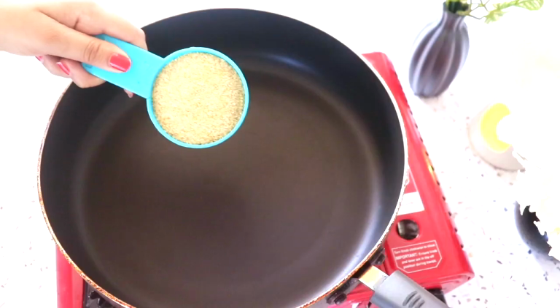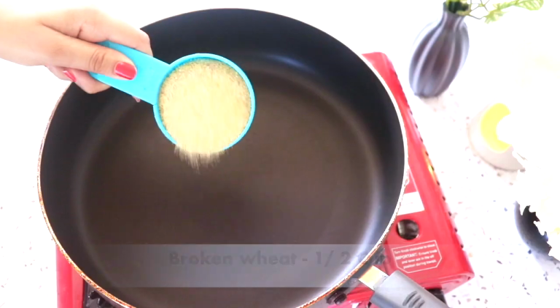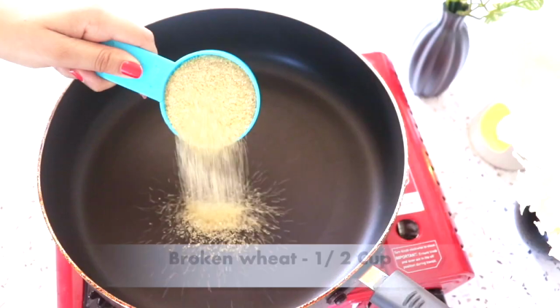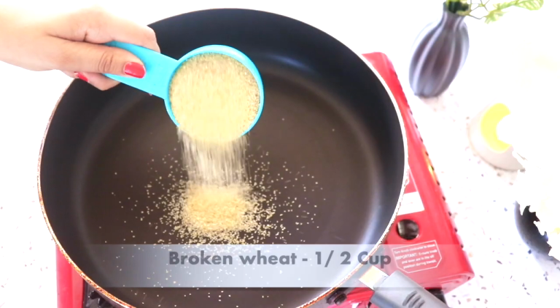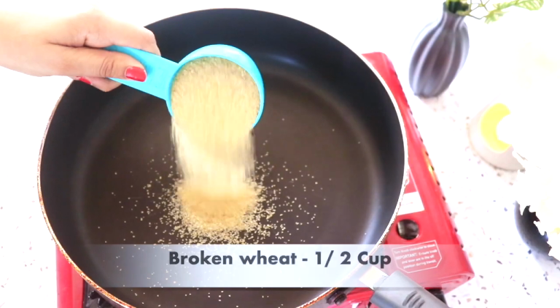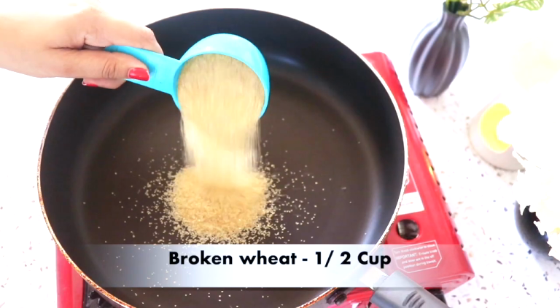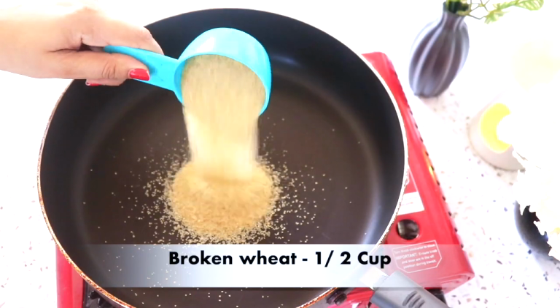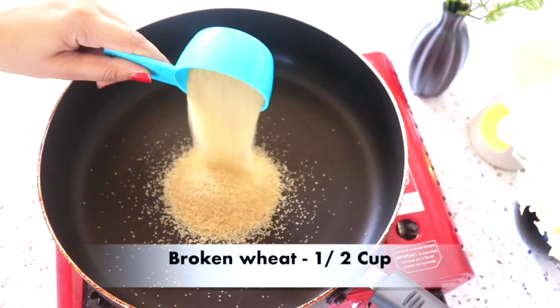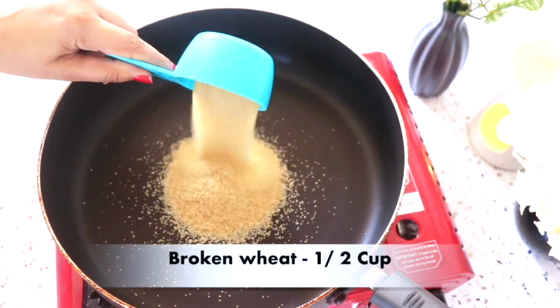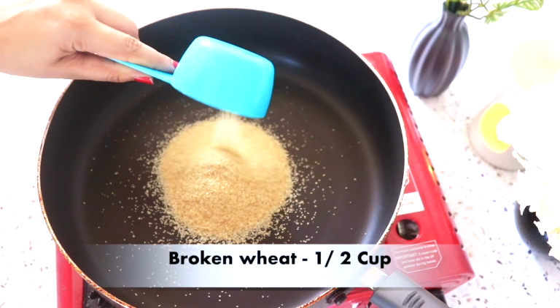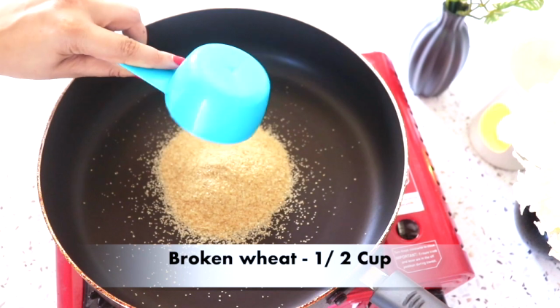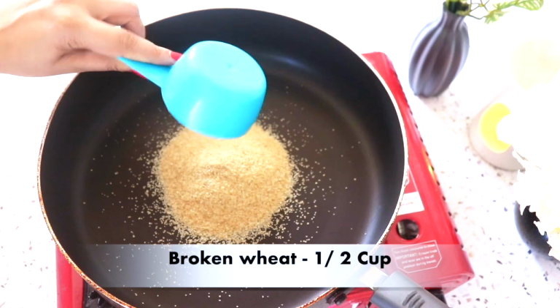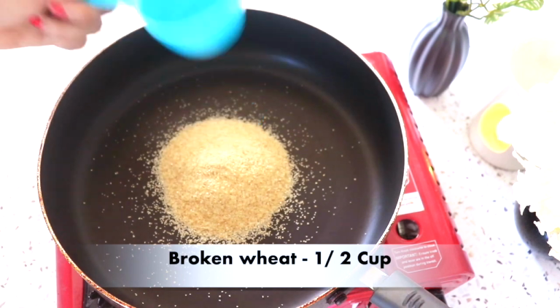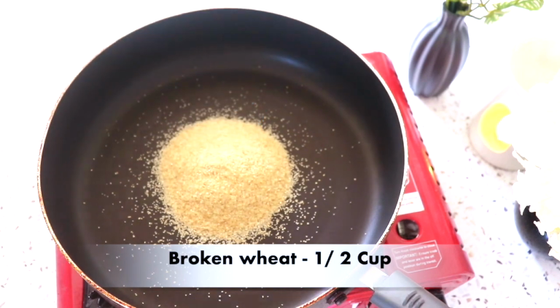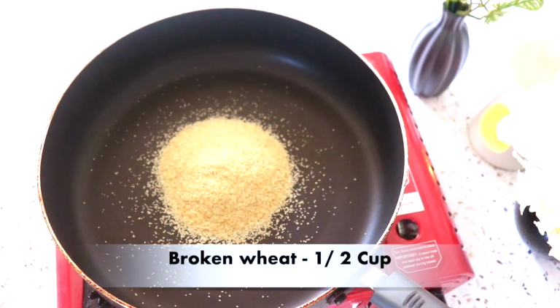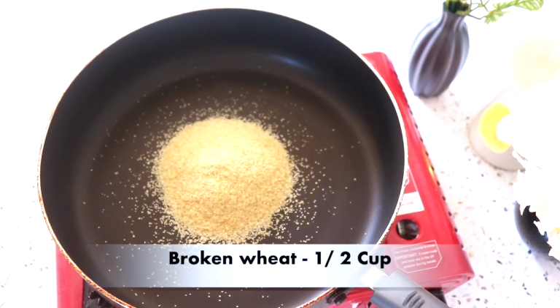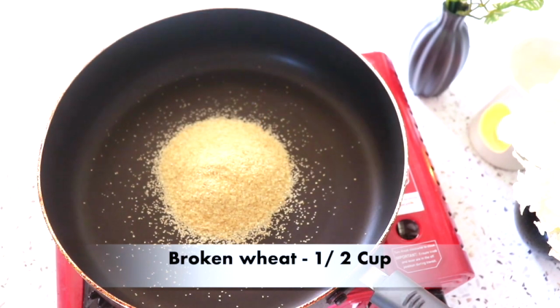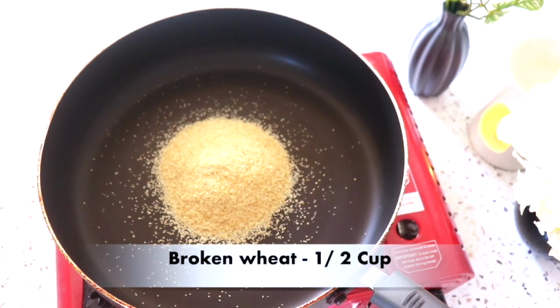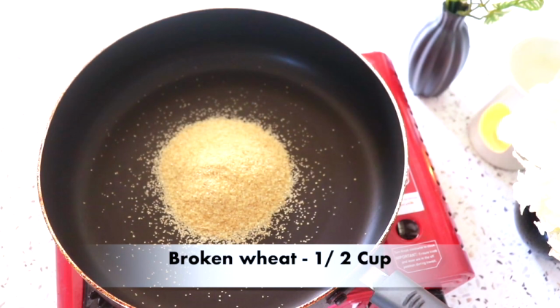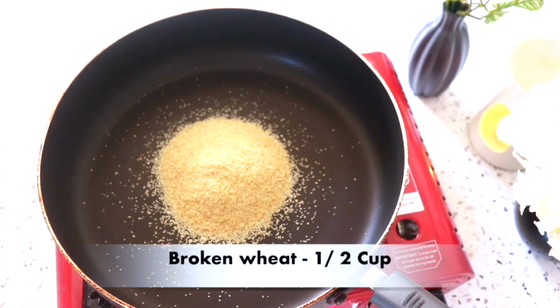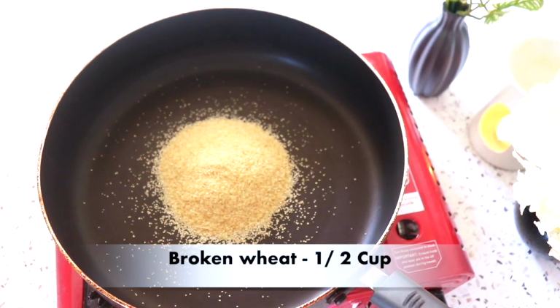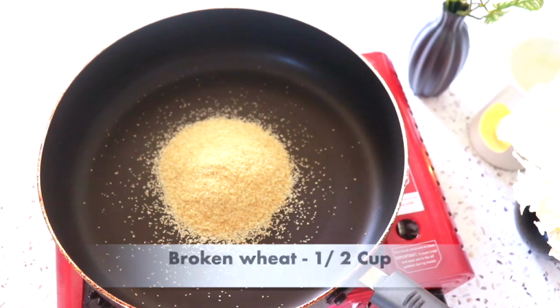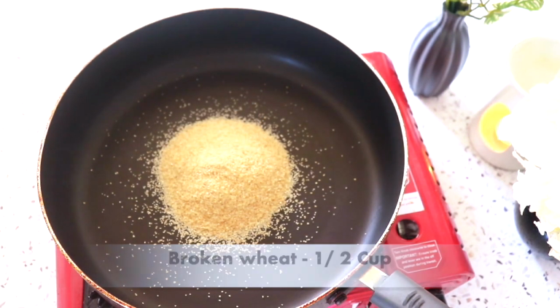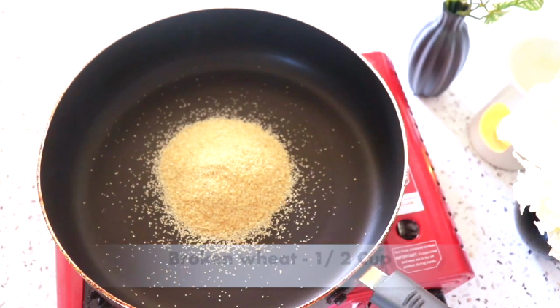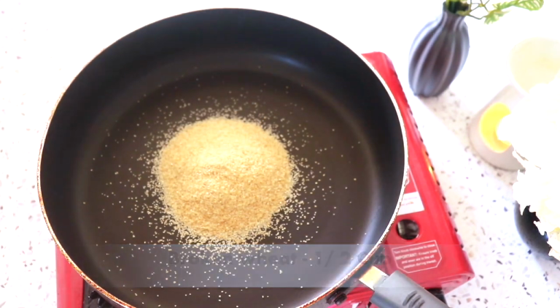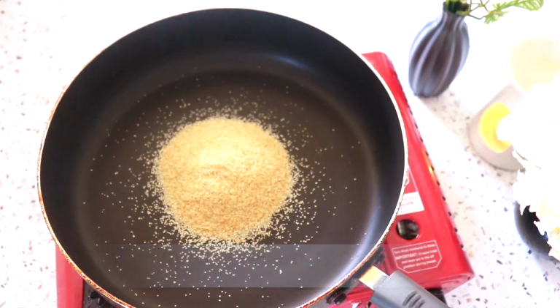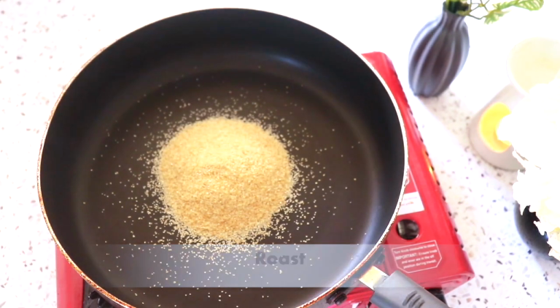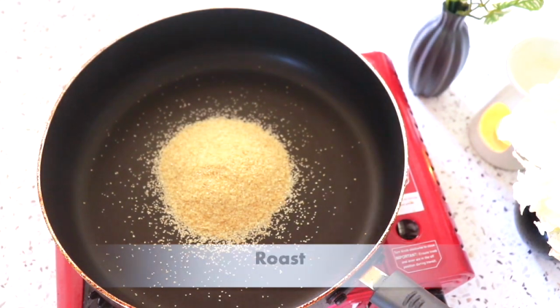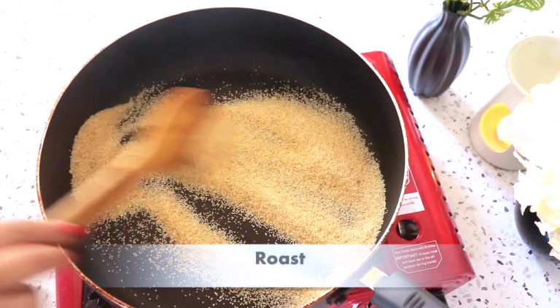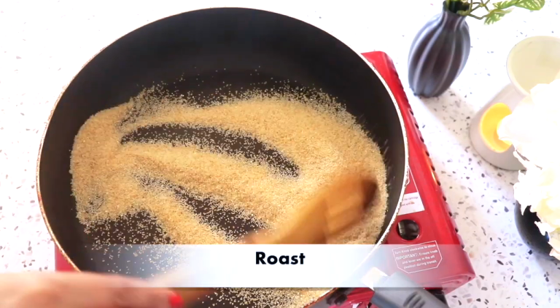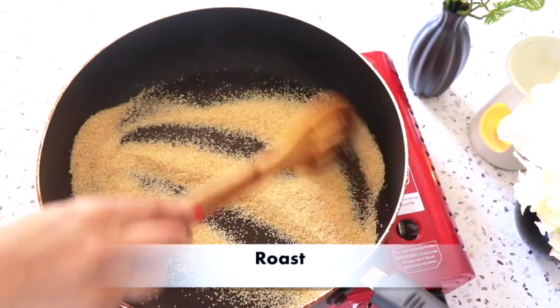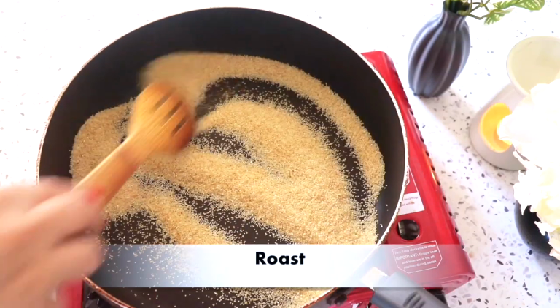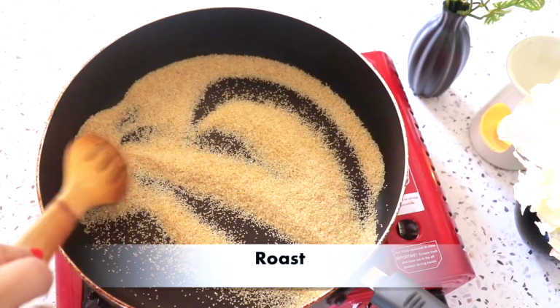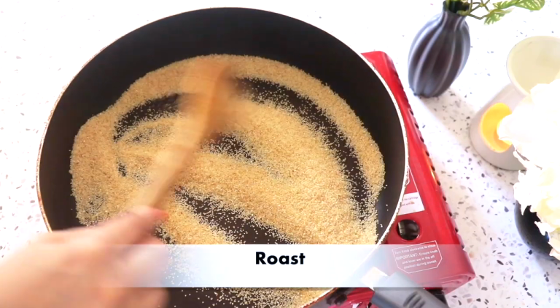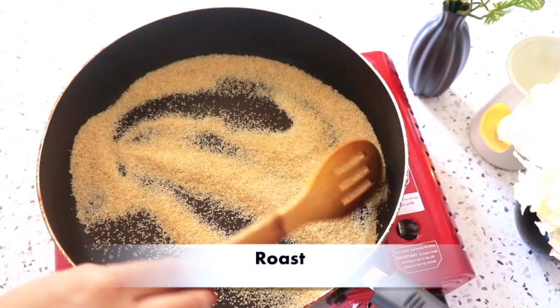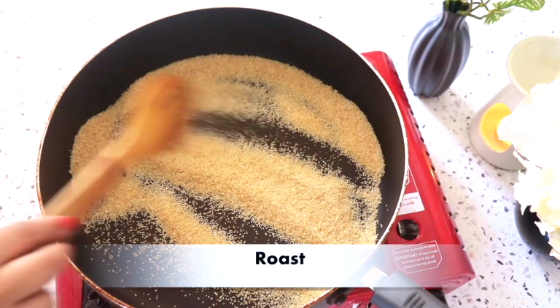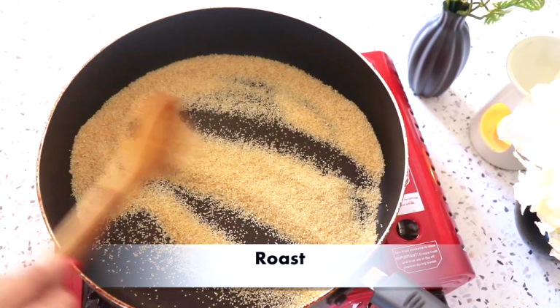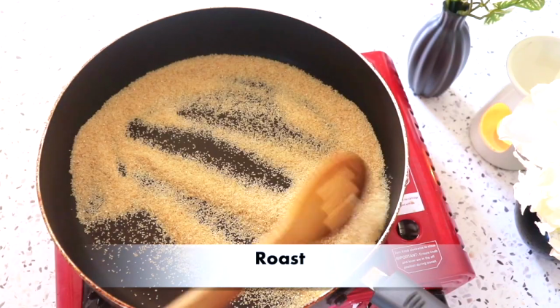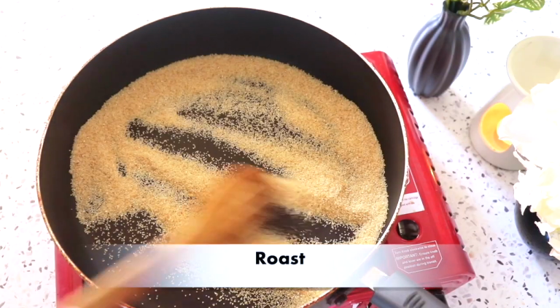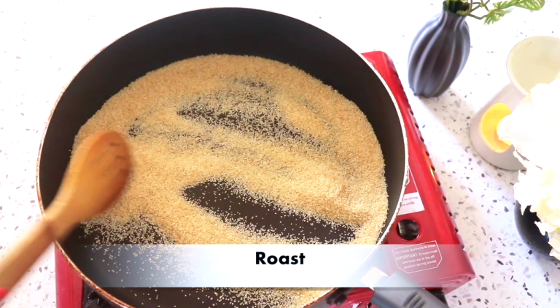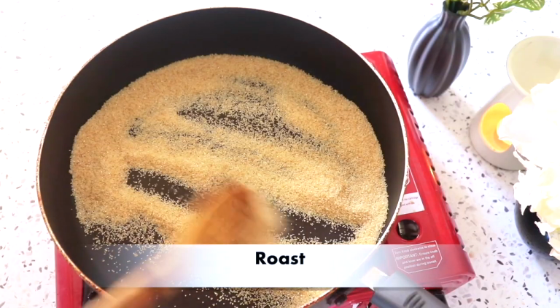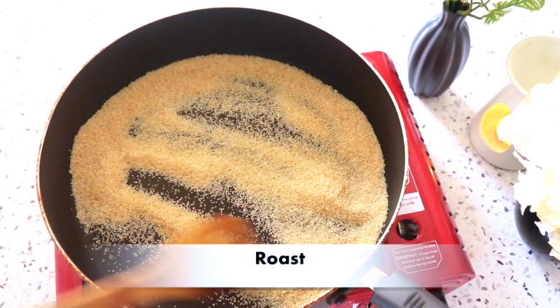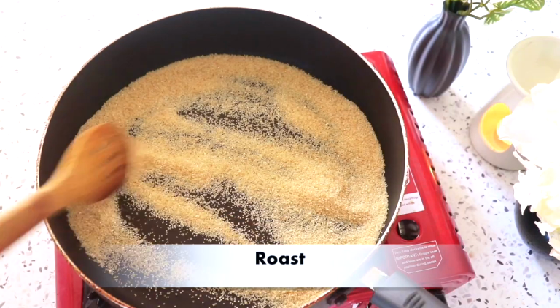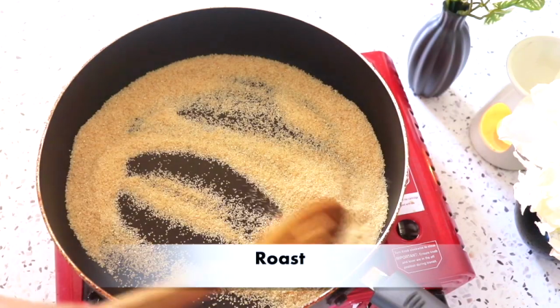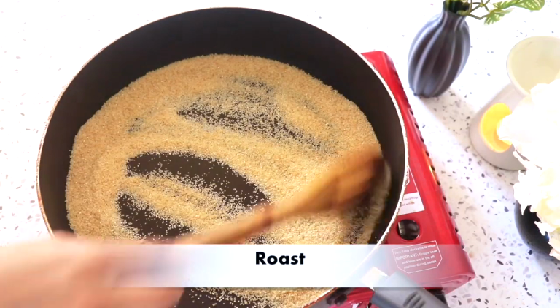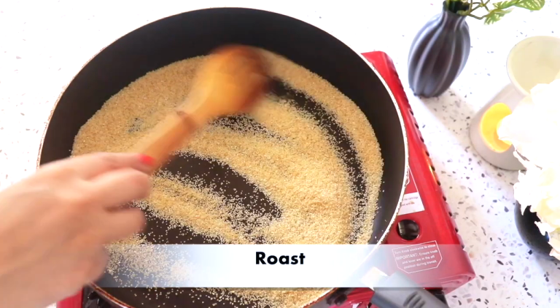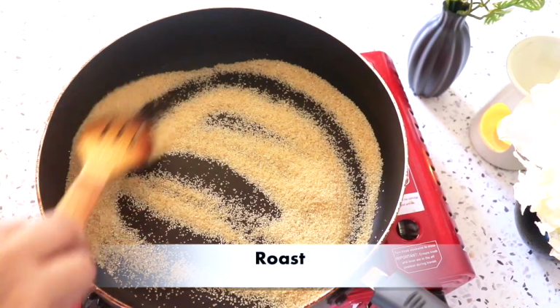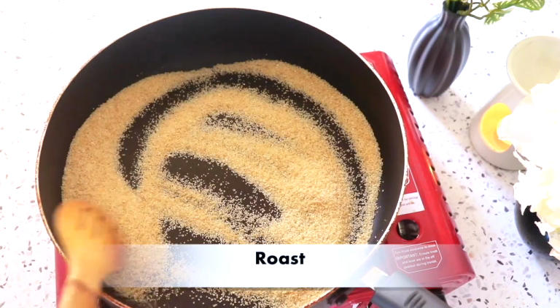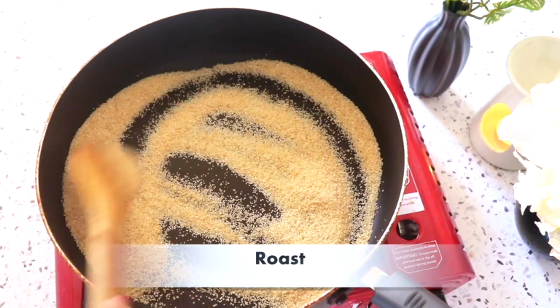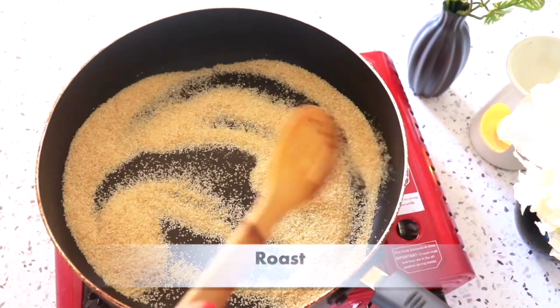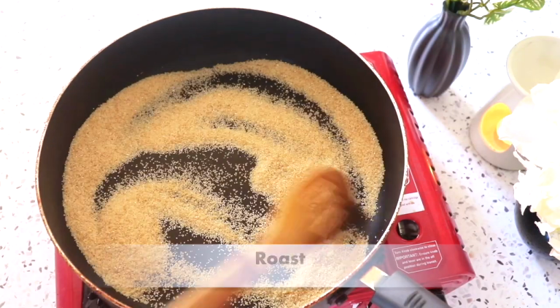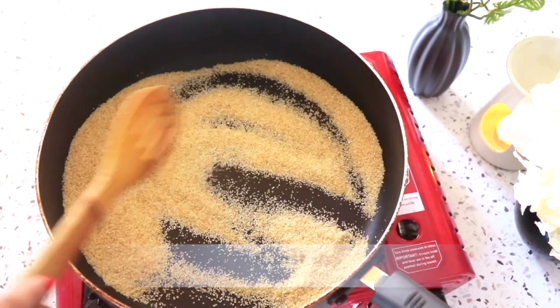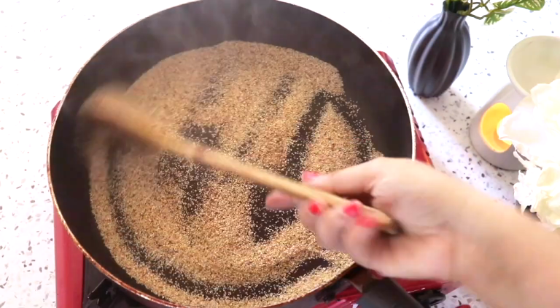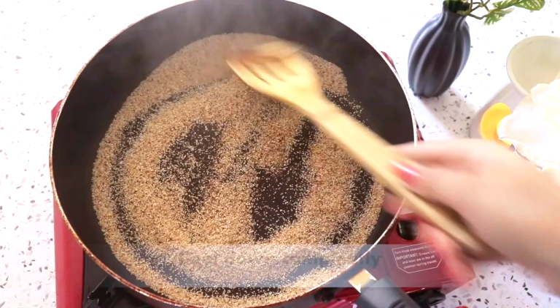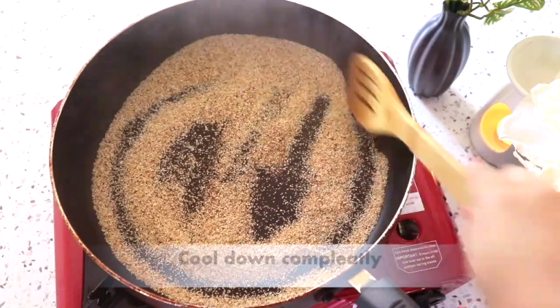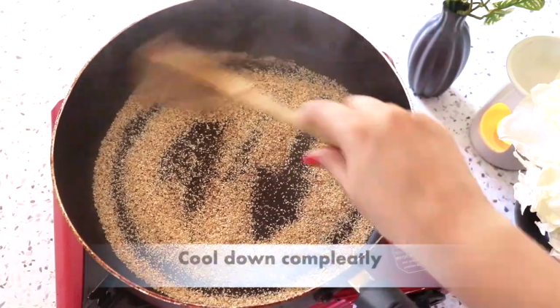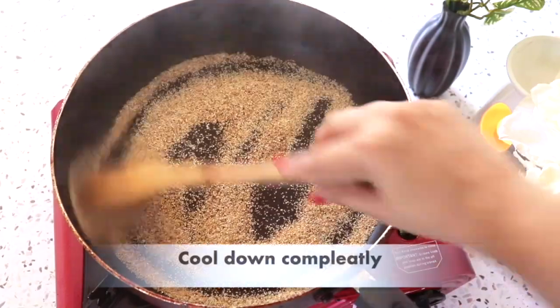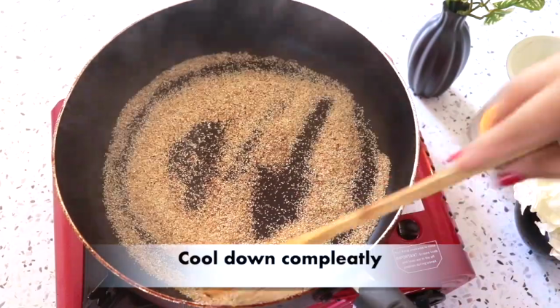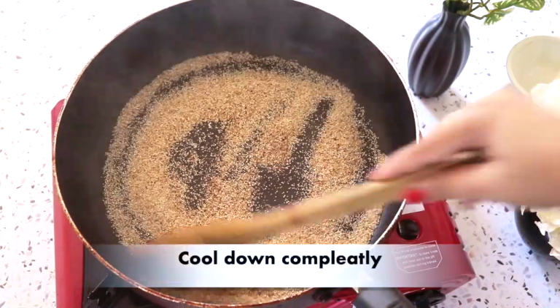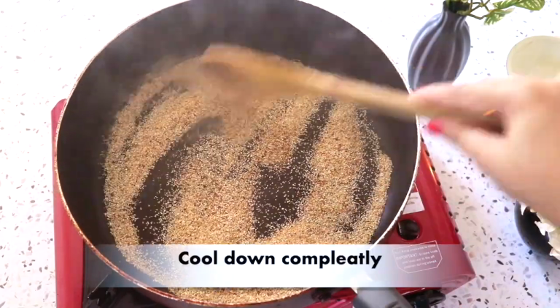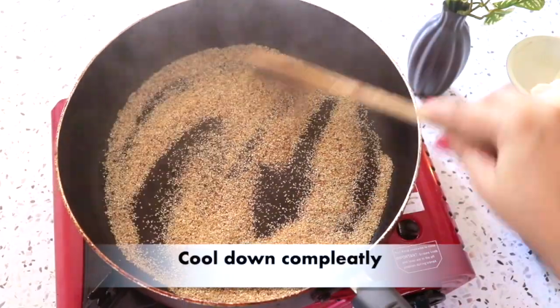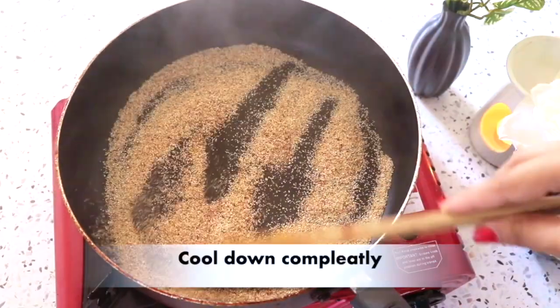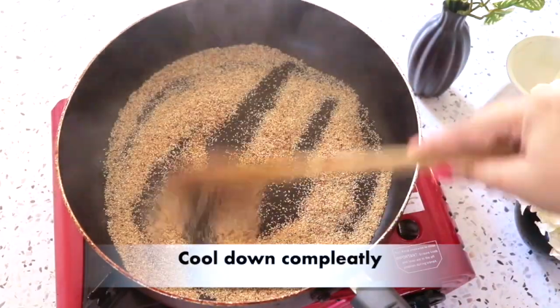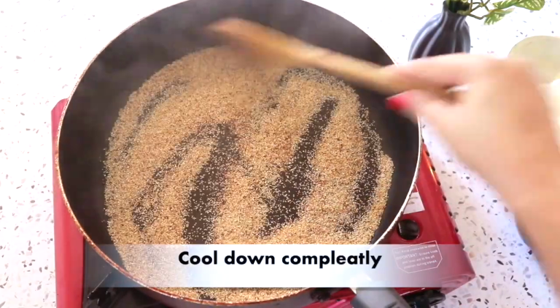For this recipe I have a dalia, or broken wheat. If you want it, you can also take it. I have a half cup of dalia.